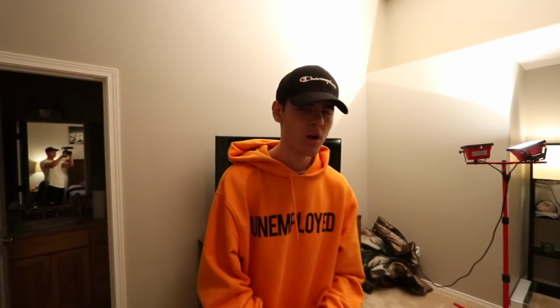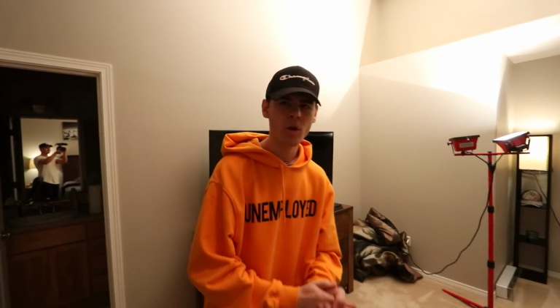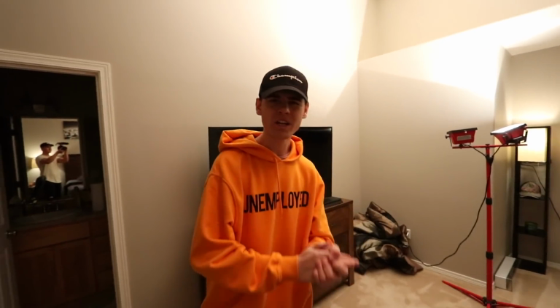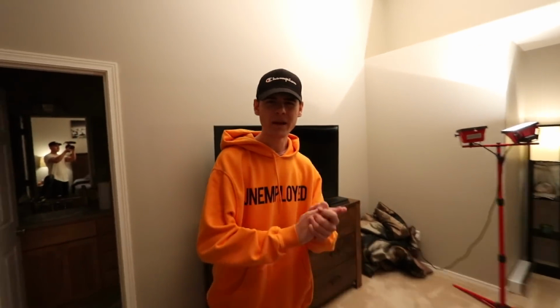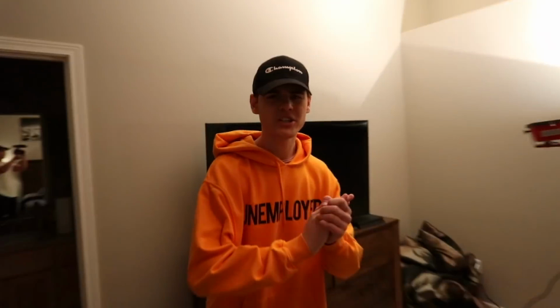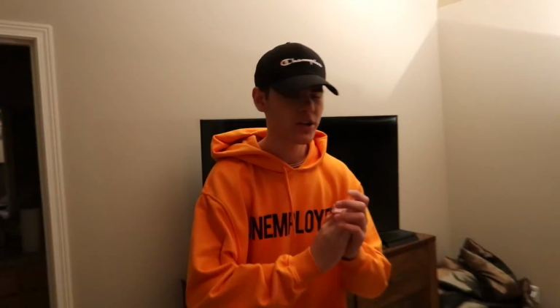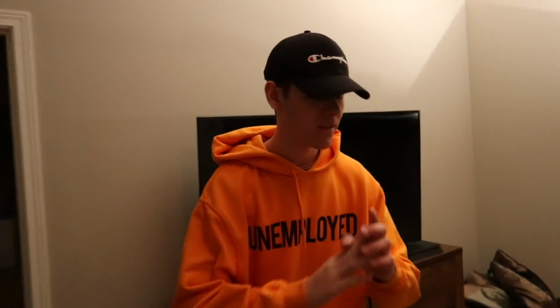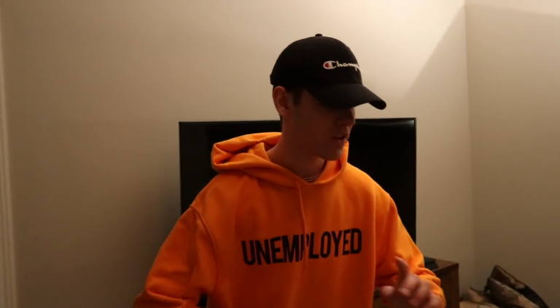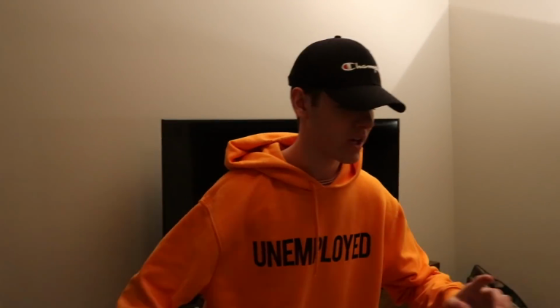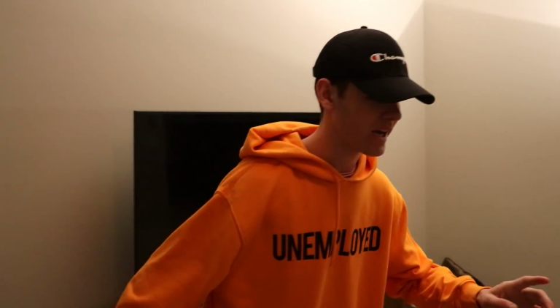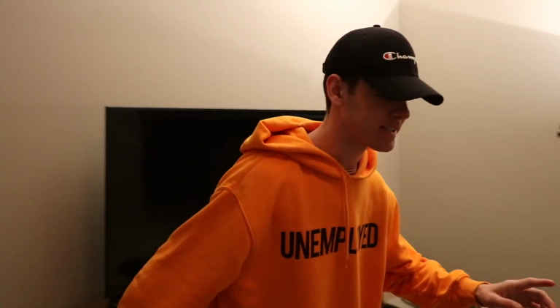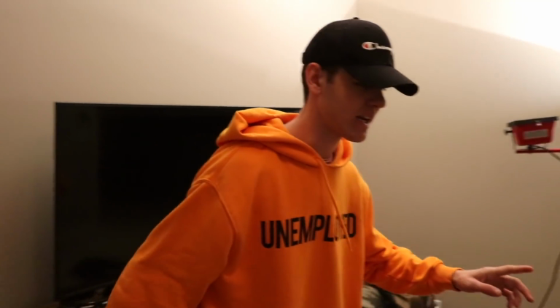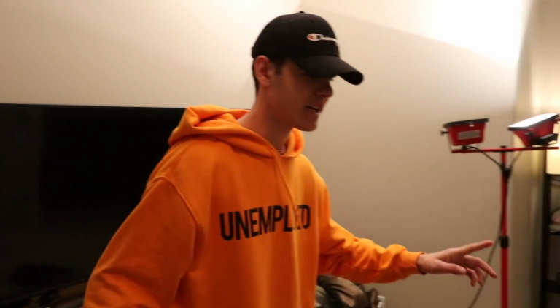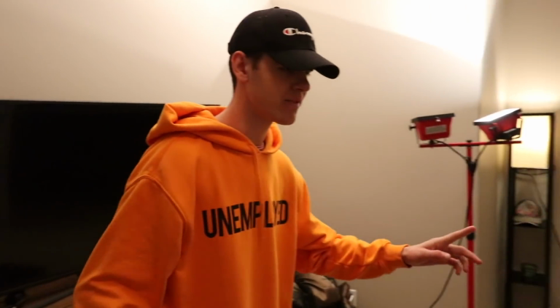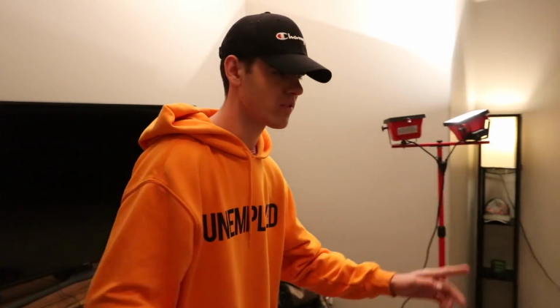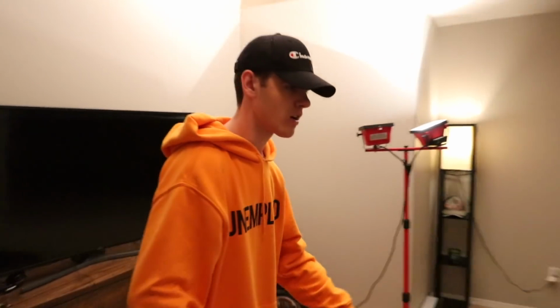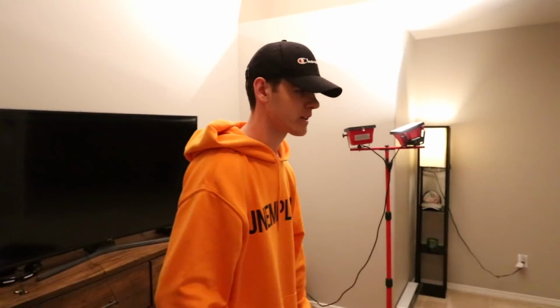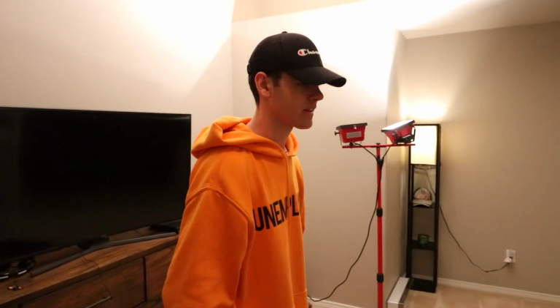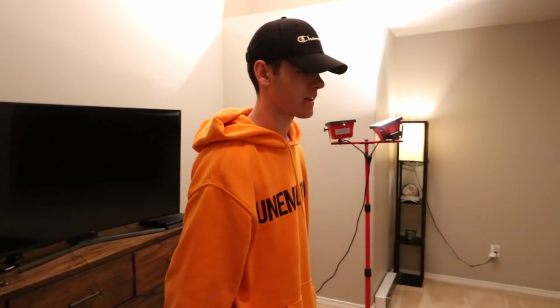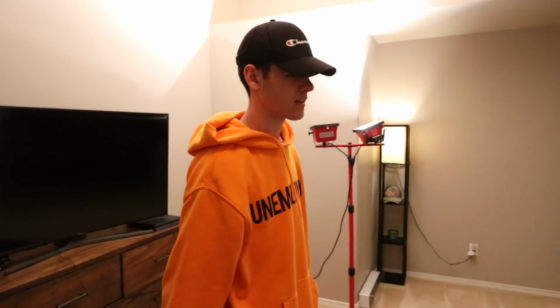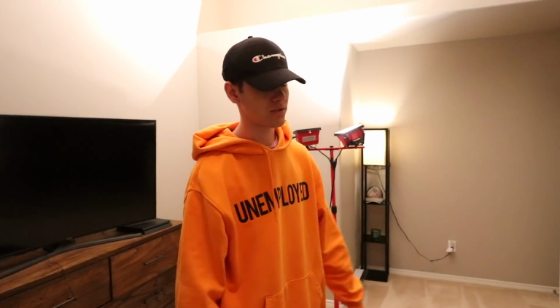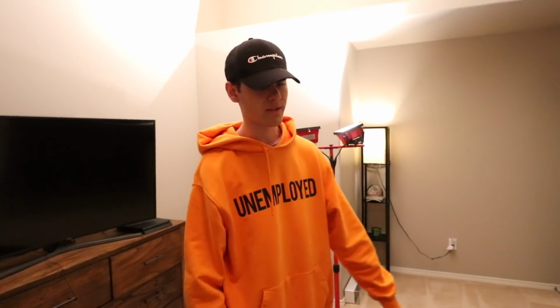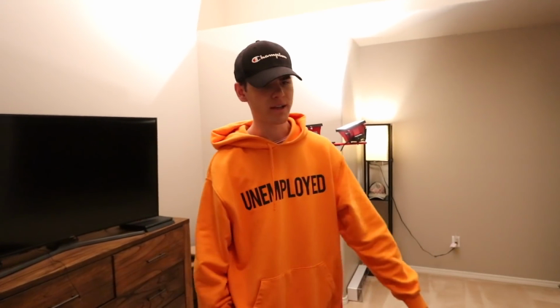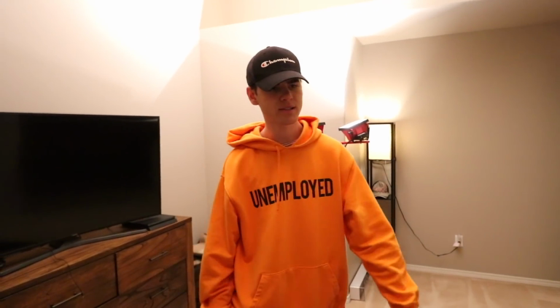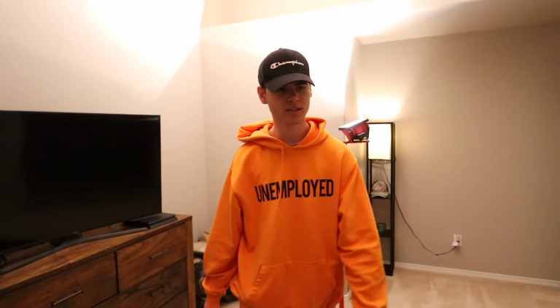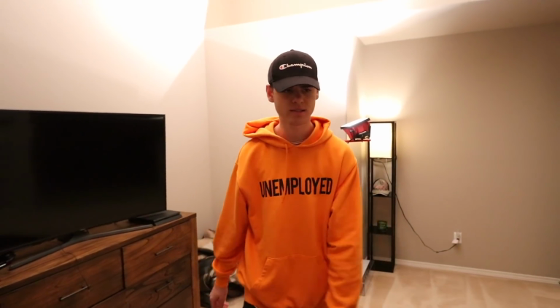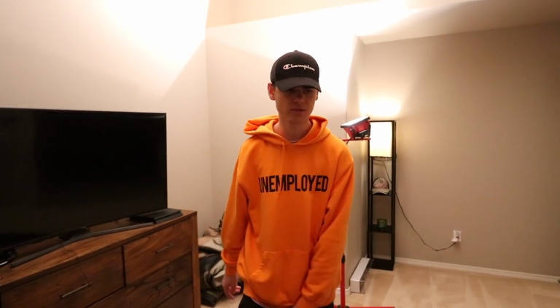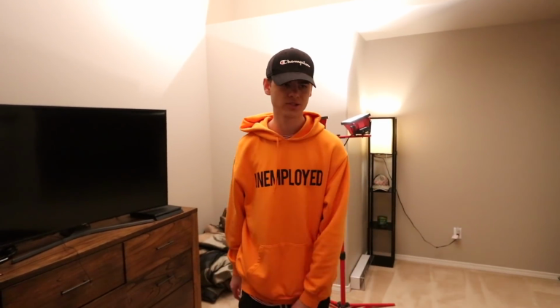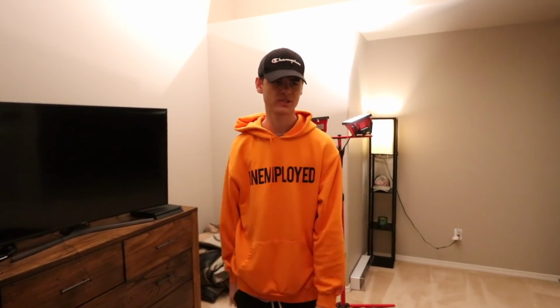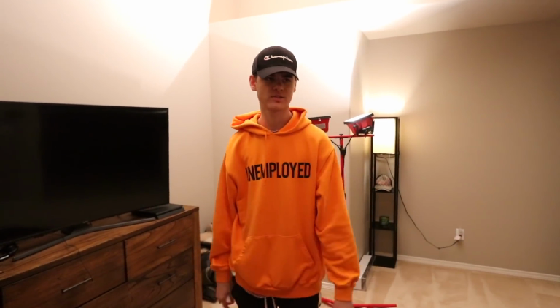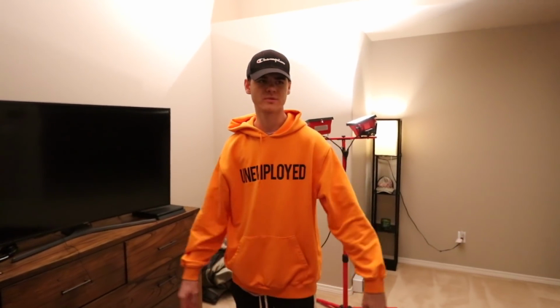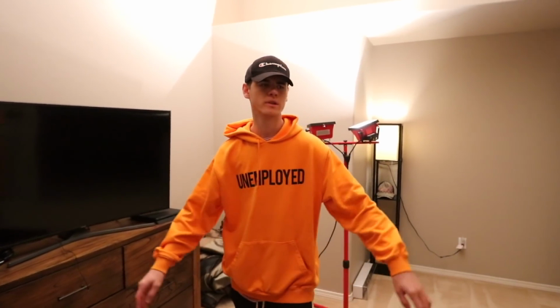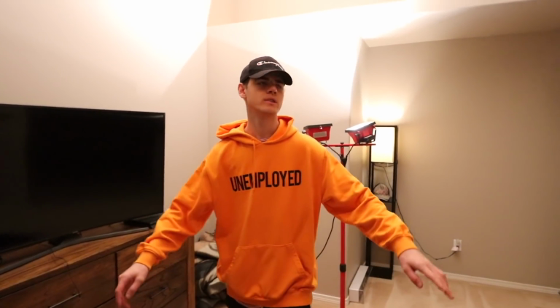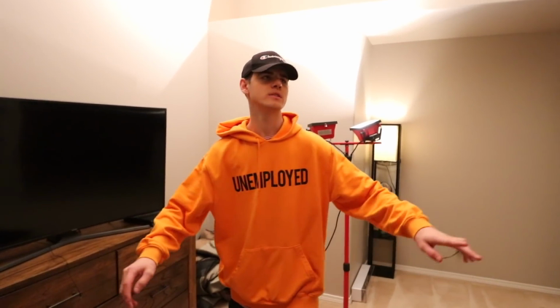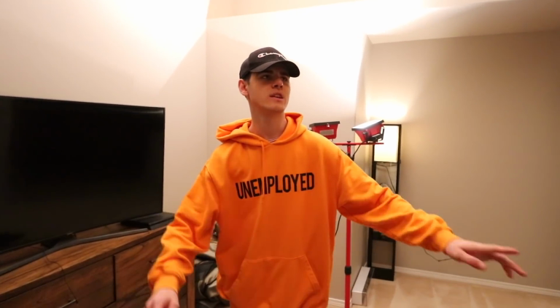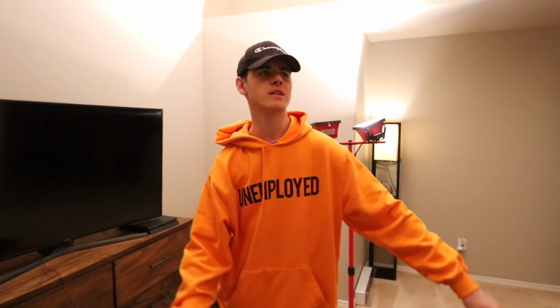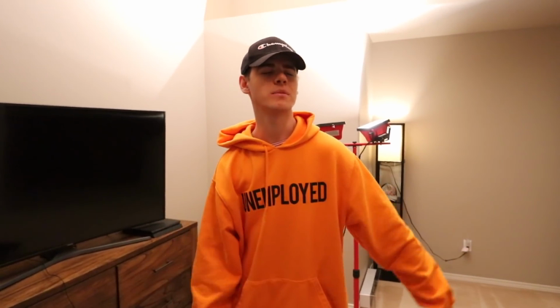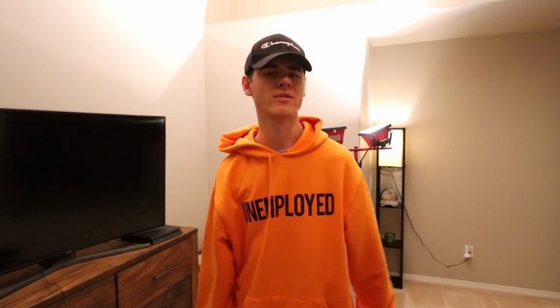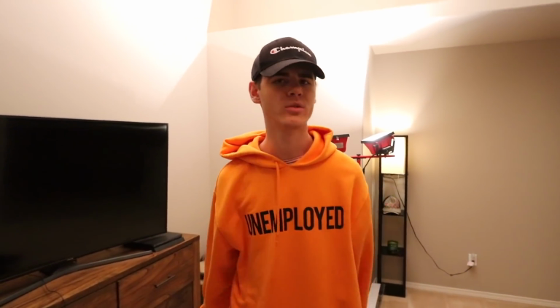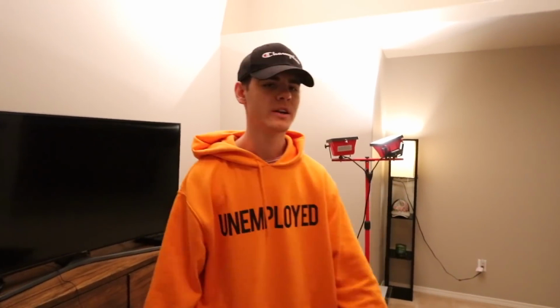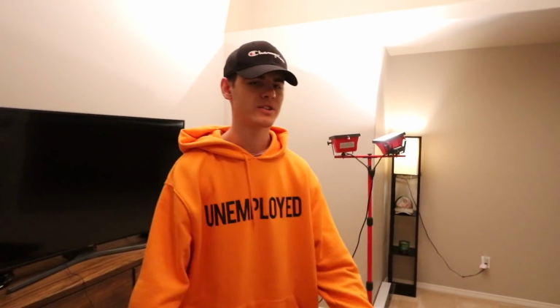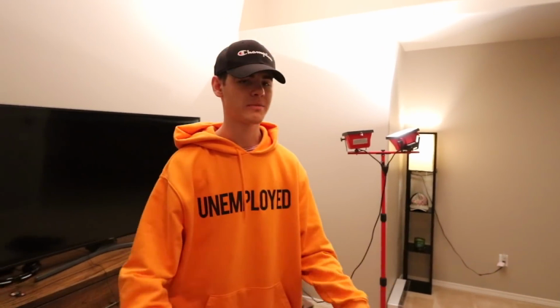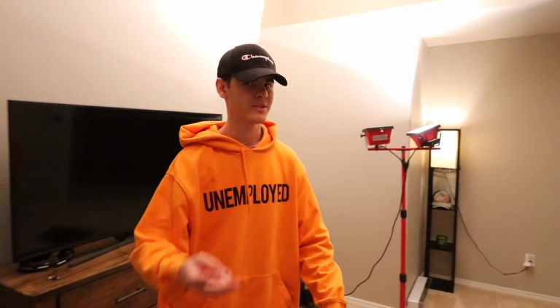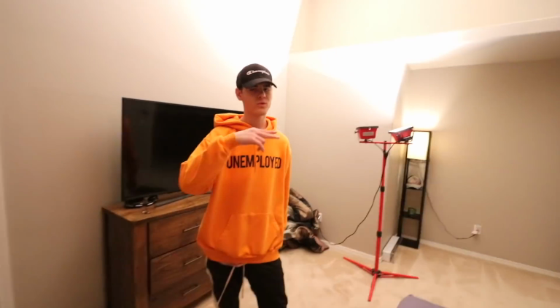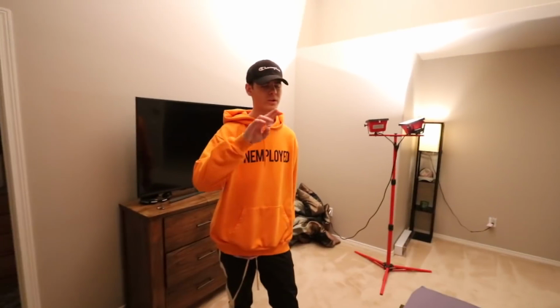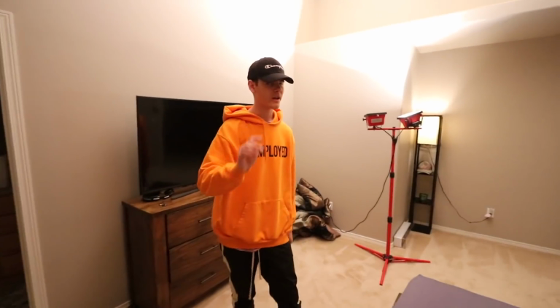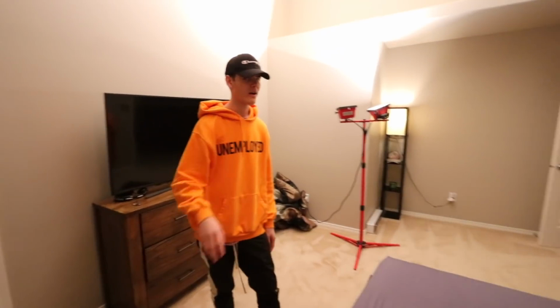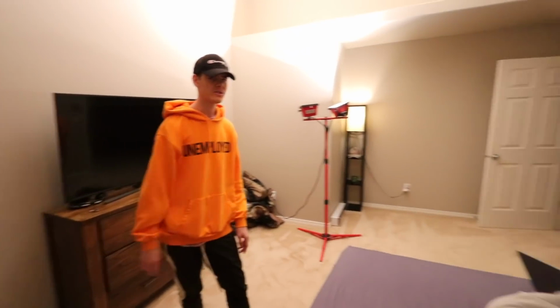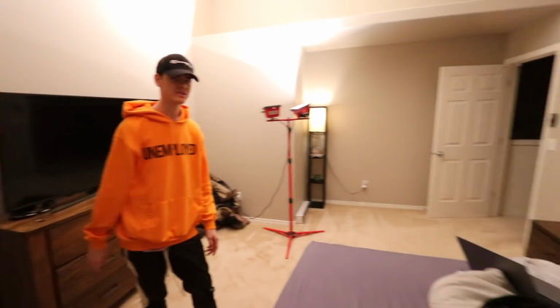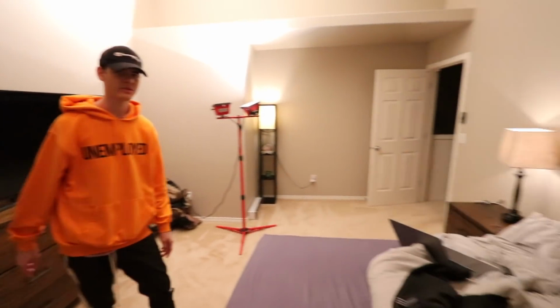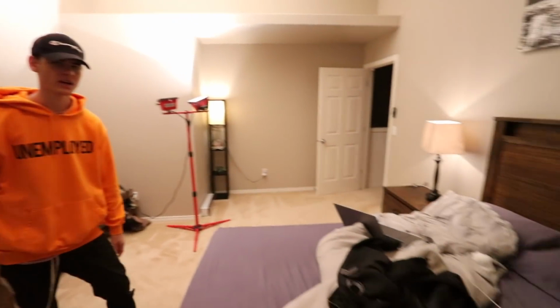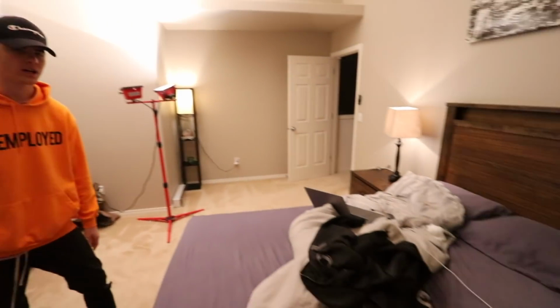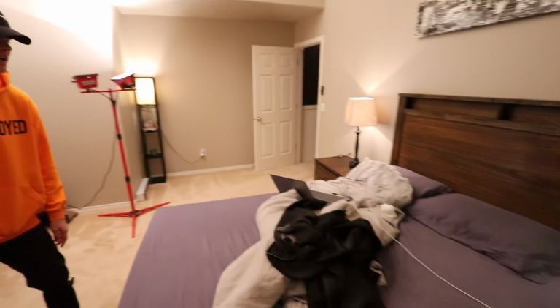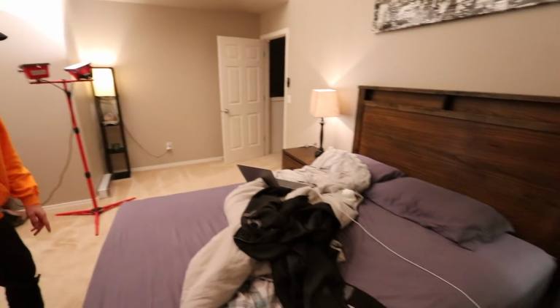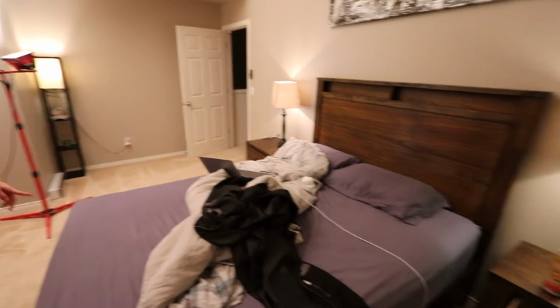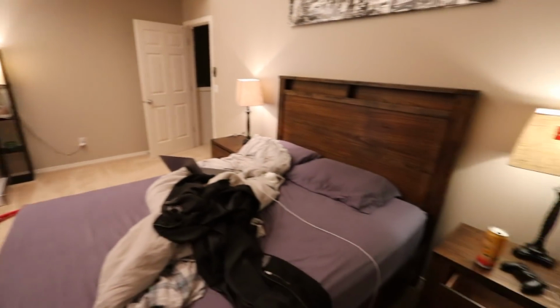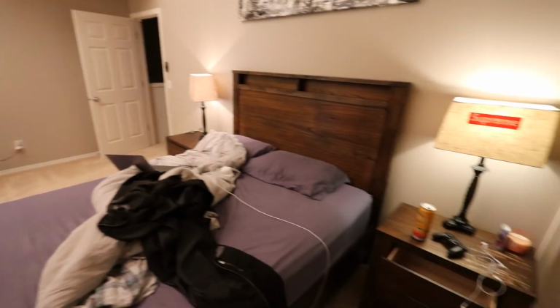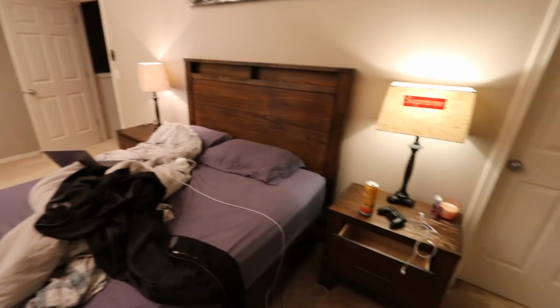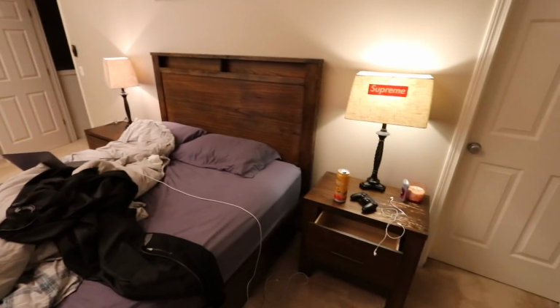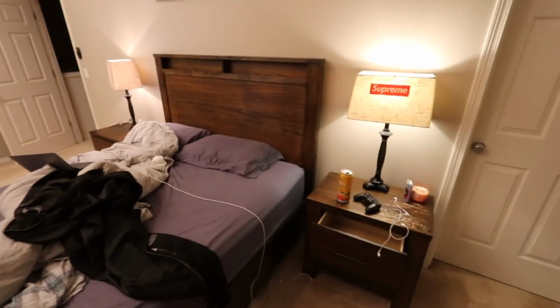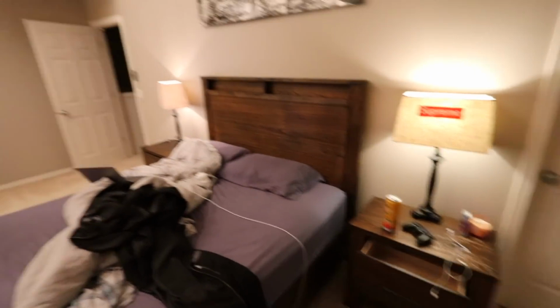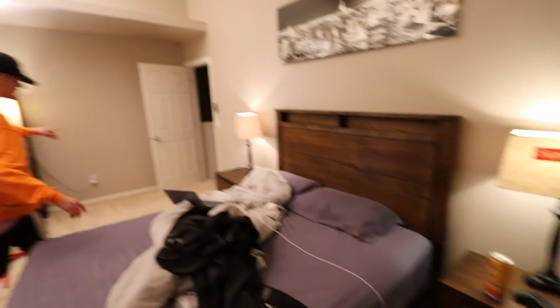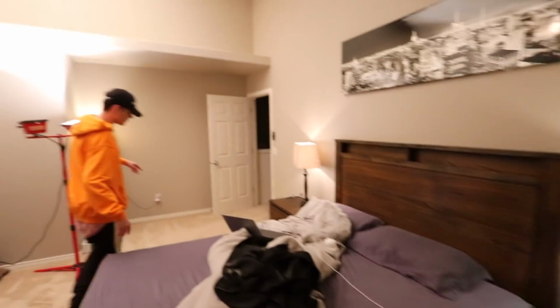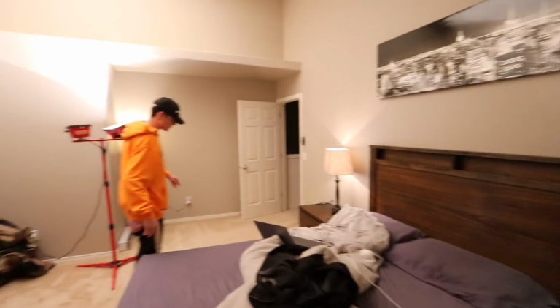Welcome back to another vlog guys. I didn't vlog in like two days because I was just redesigning my room — took me 48 hours. But anyways, I got a new room.